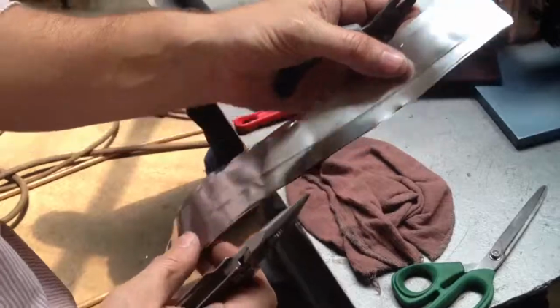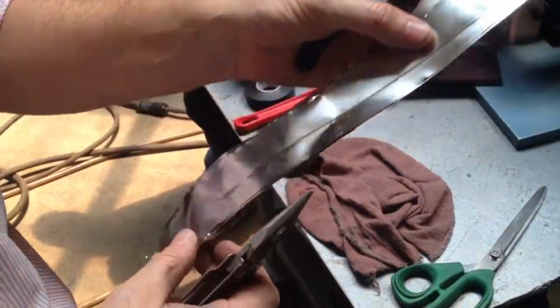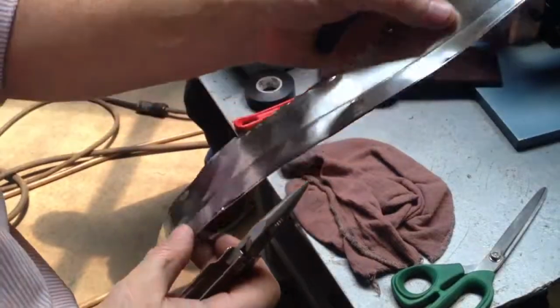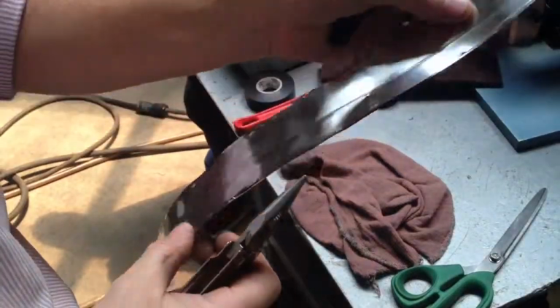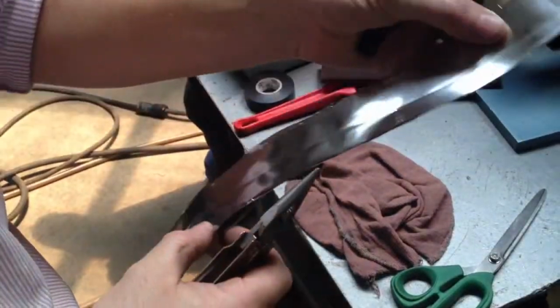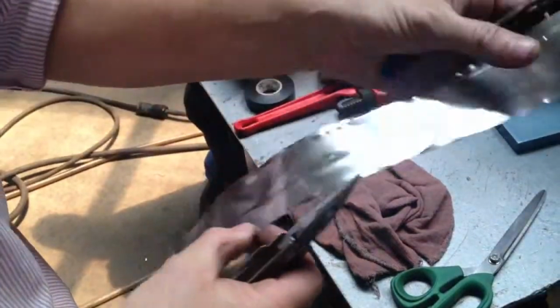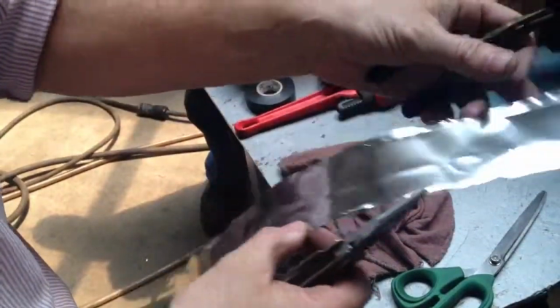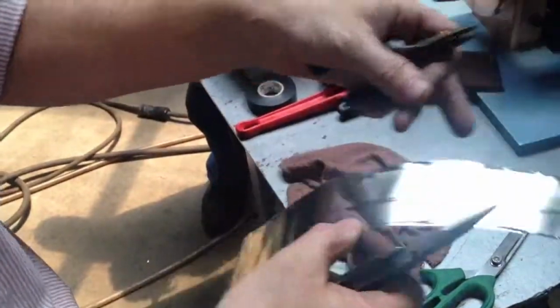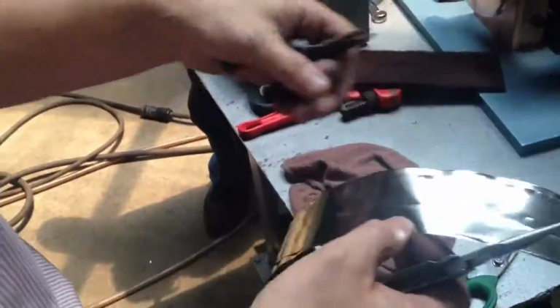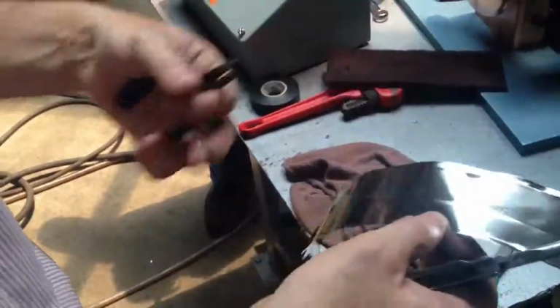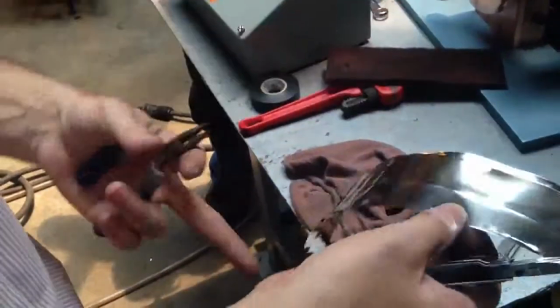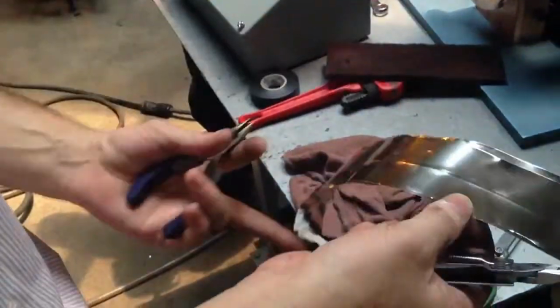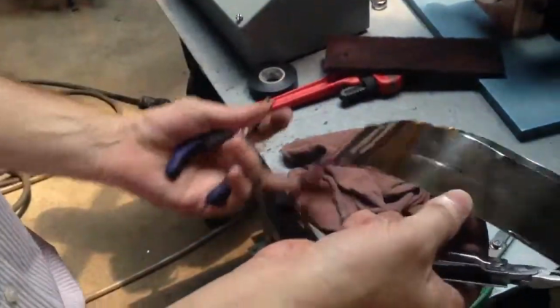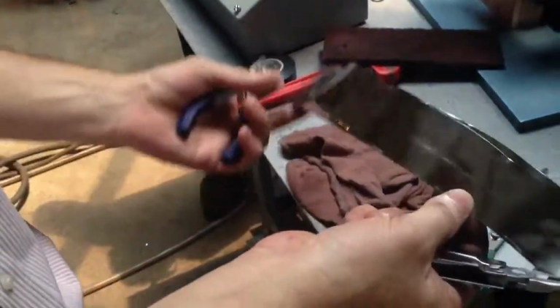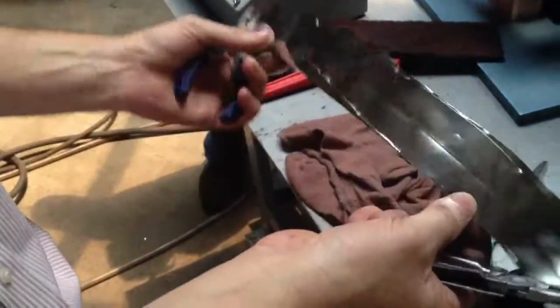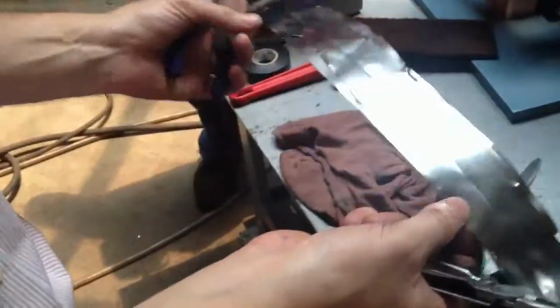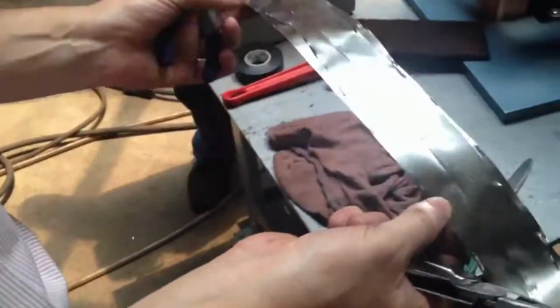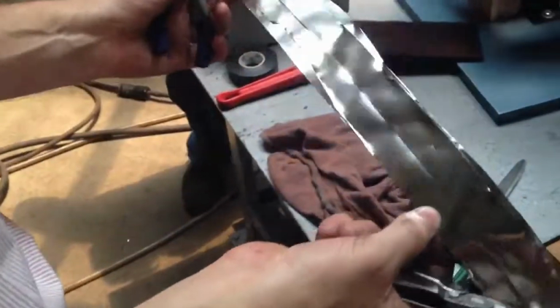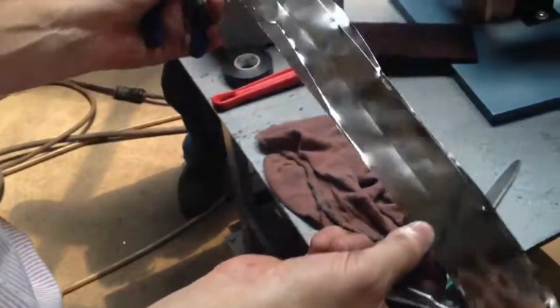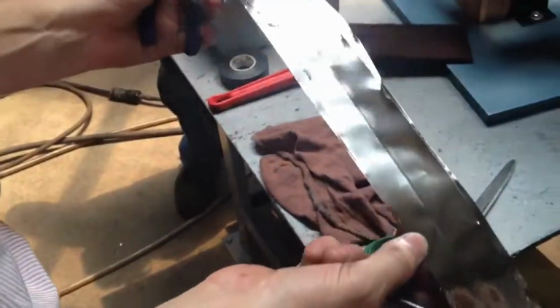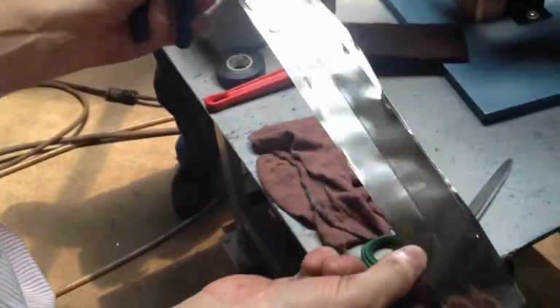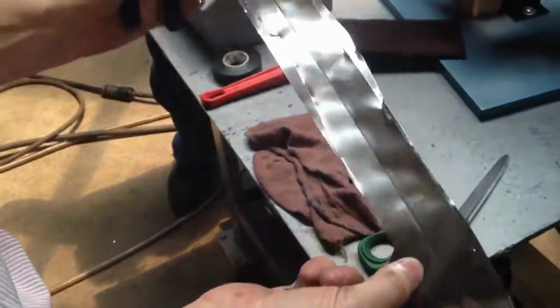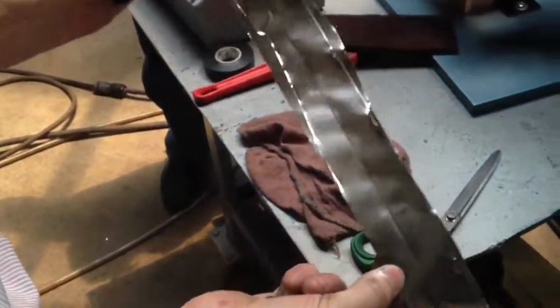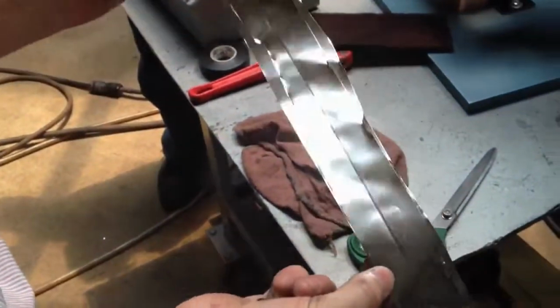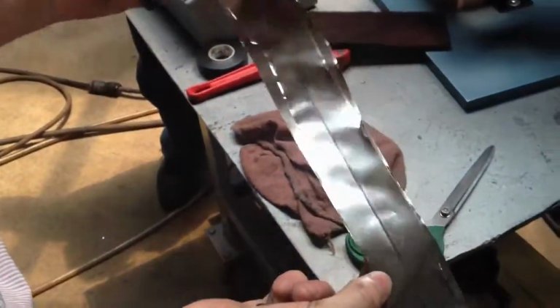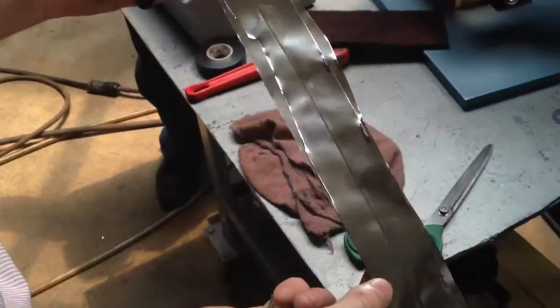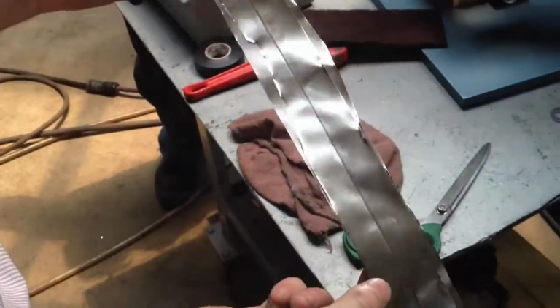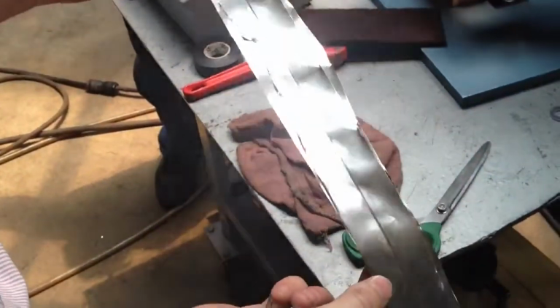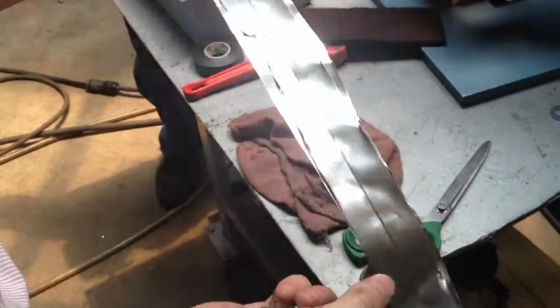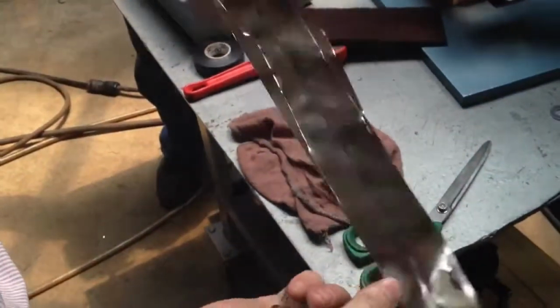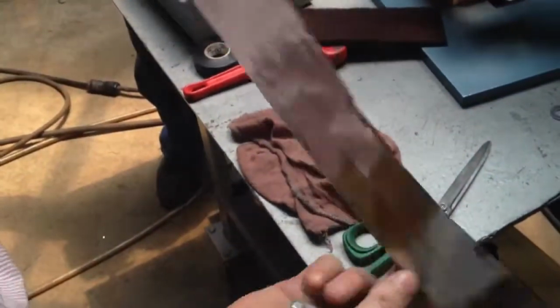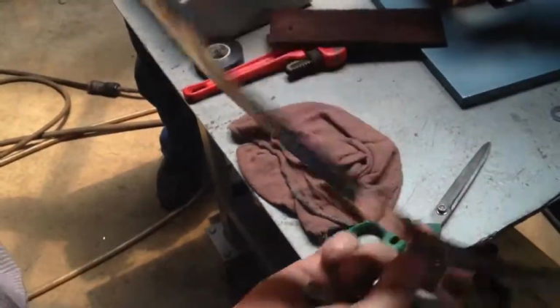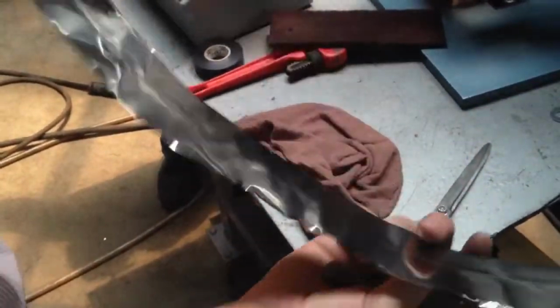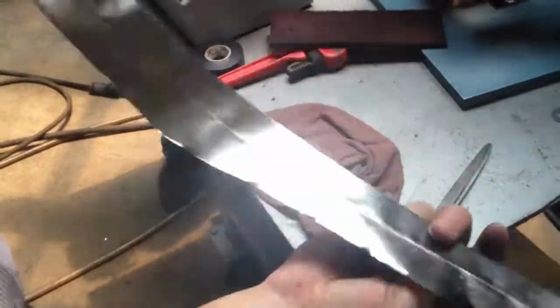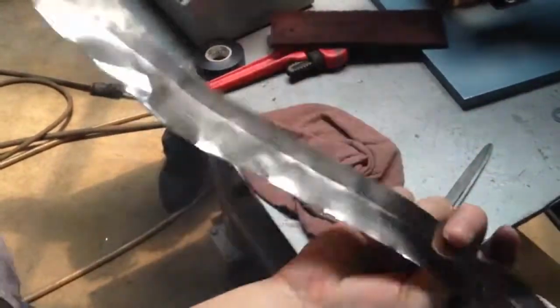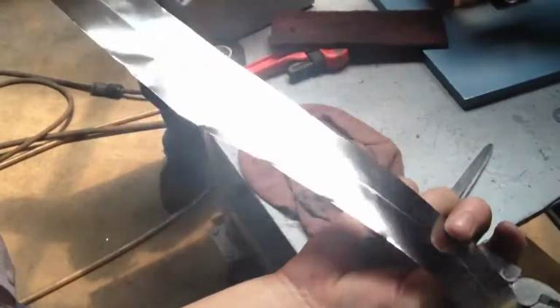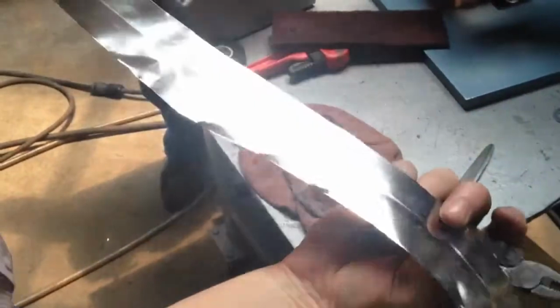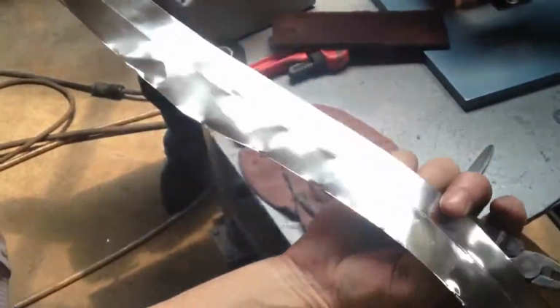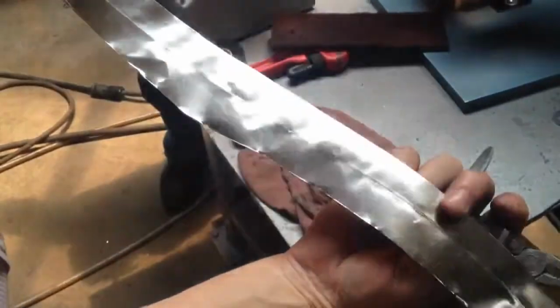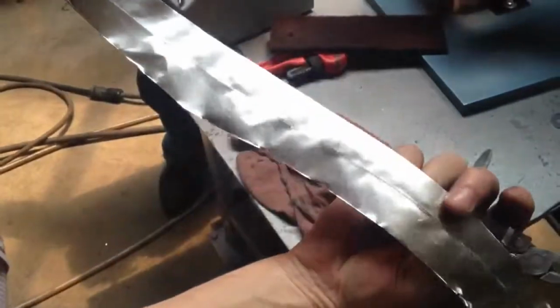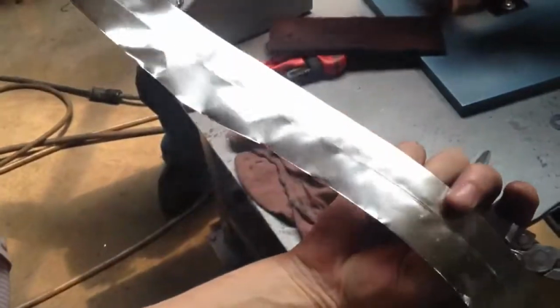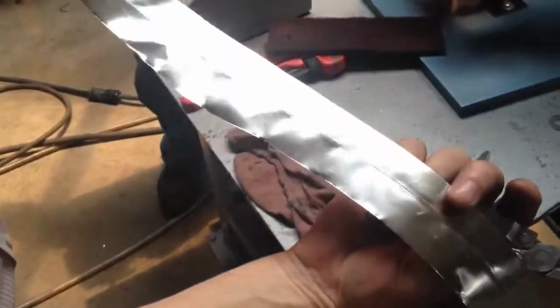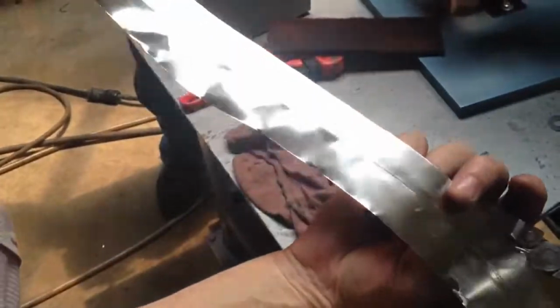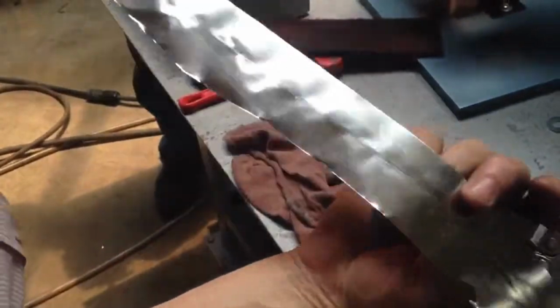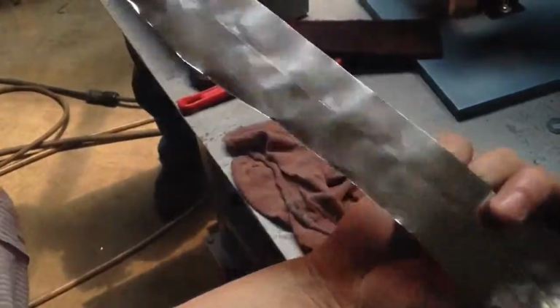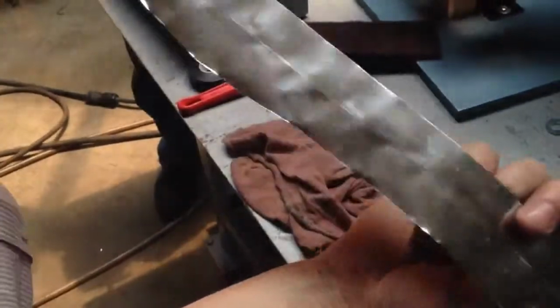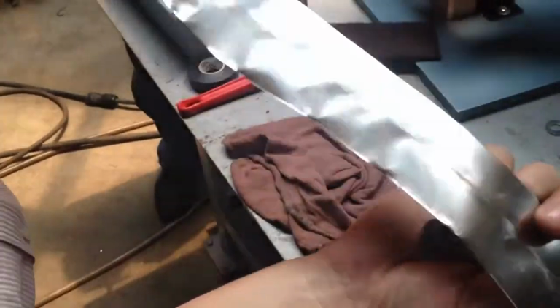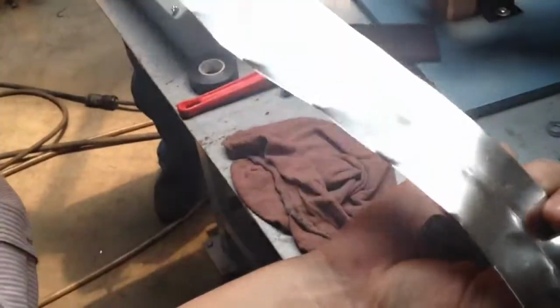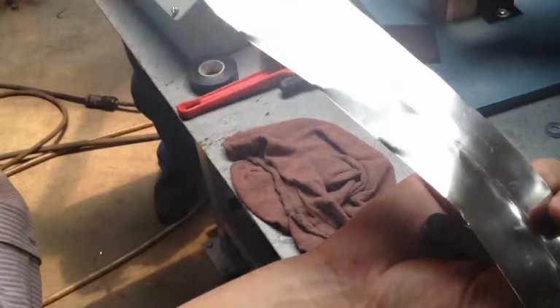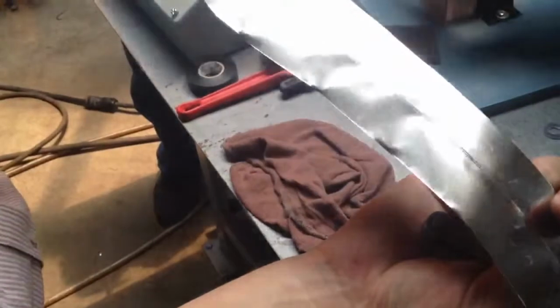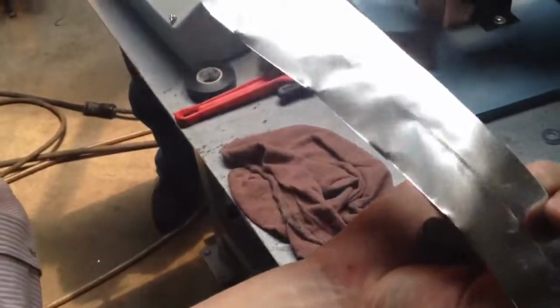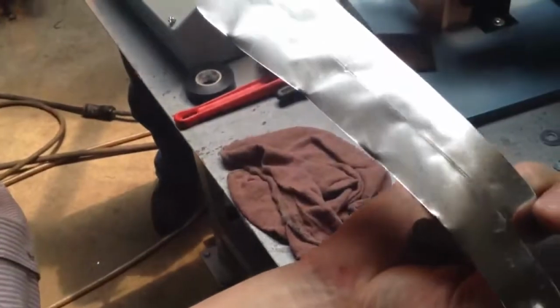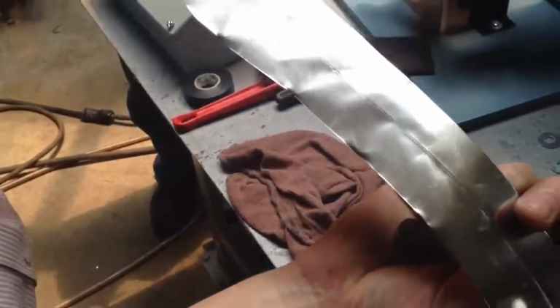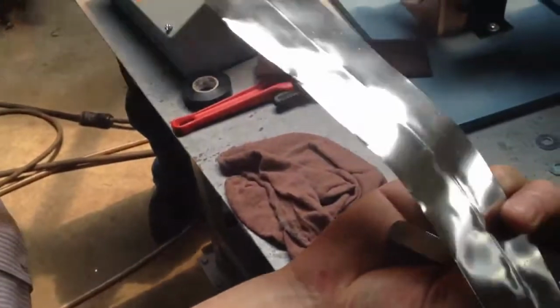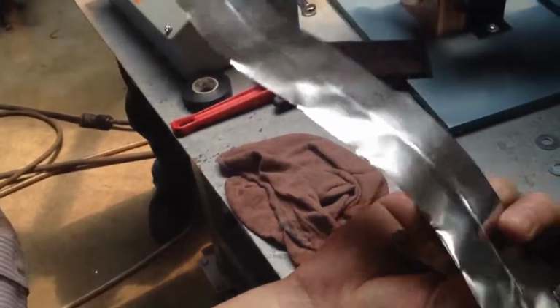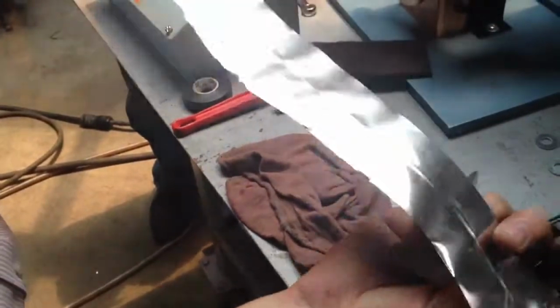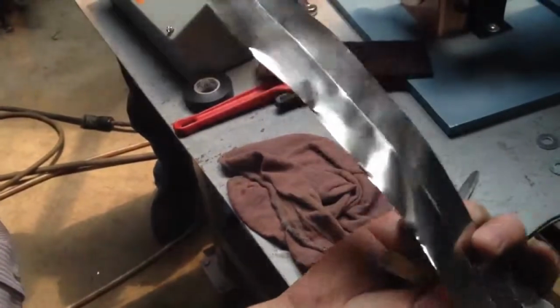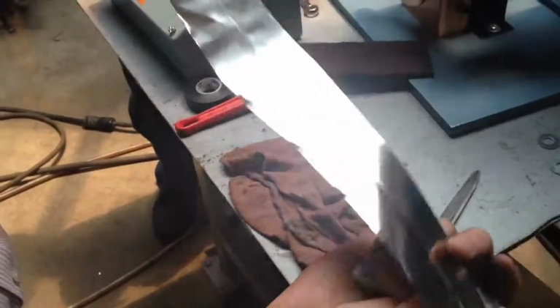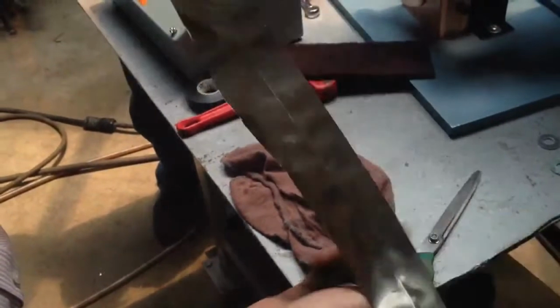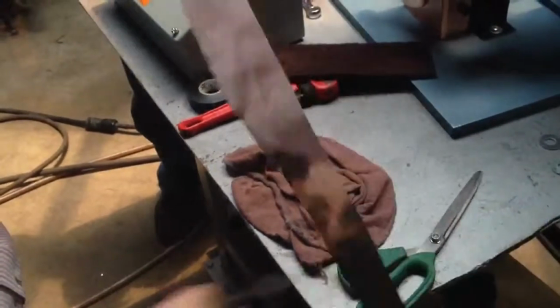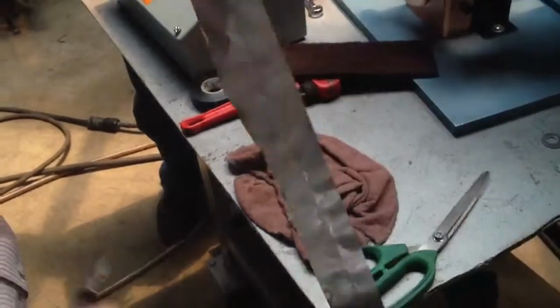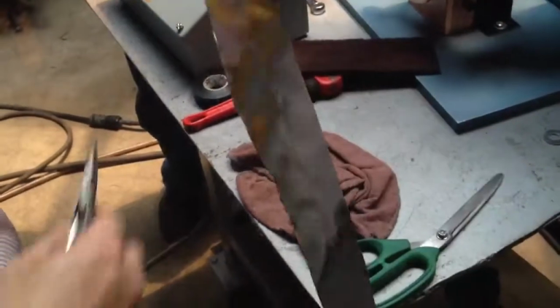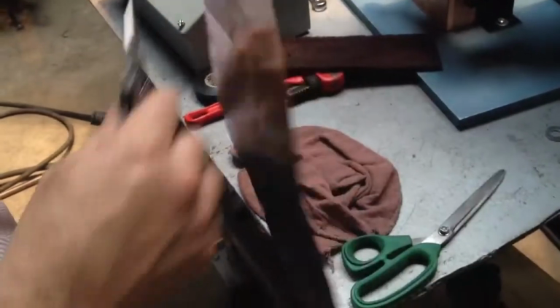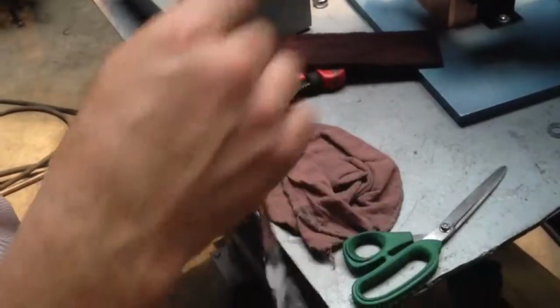I'm going to go ahead and document the strength of the weld. Again, you can see this shiny little weld all the way down the length of it.